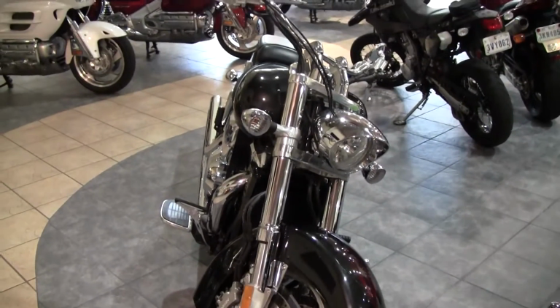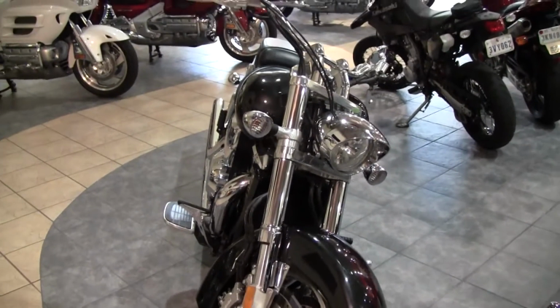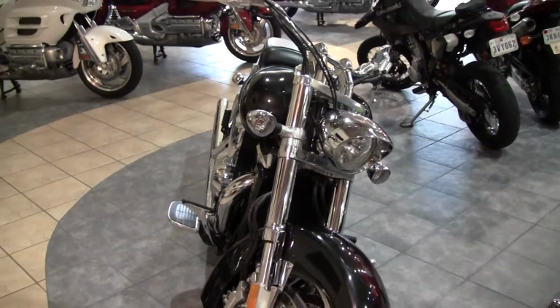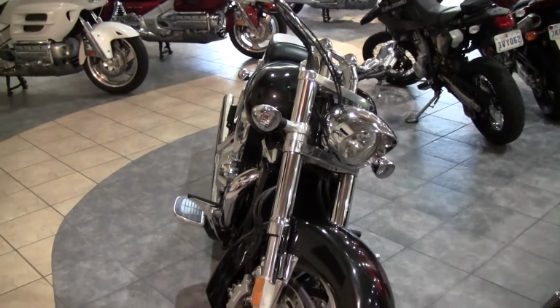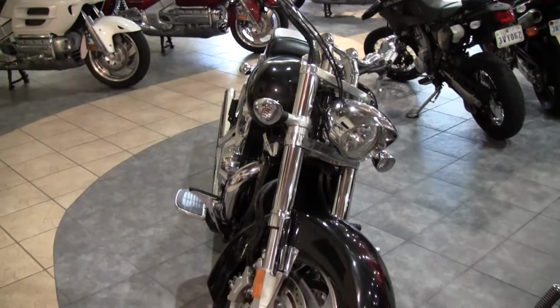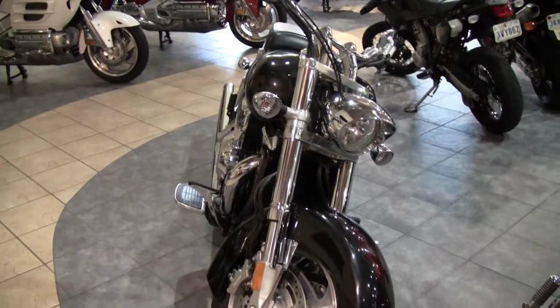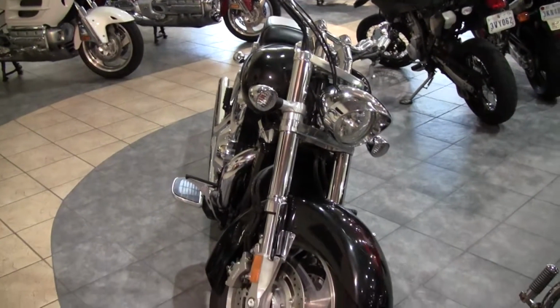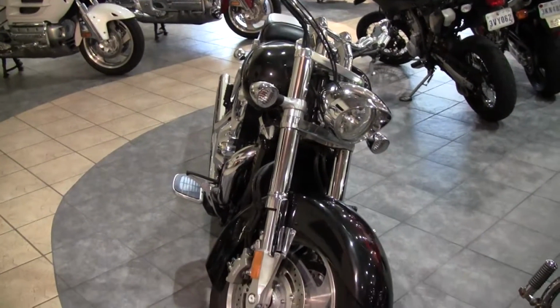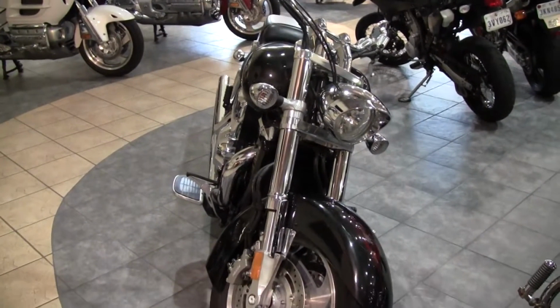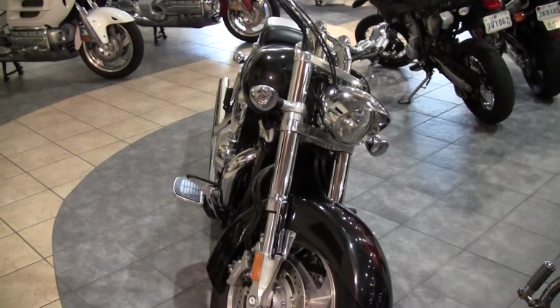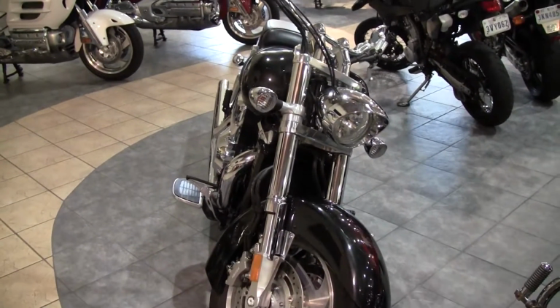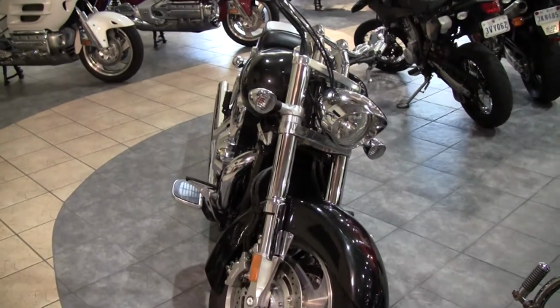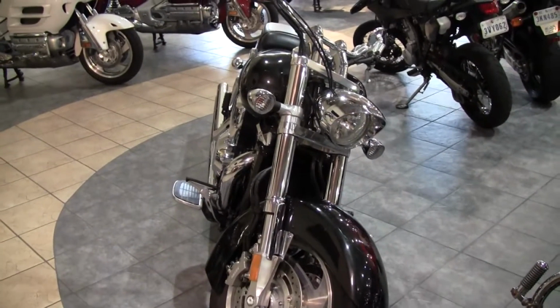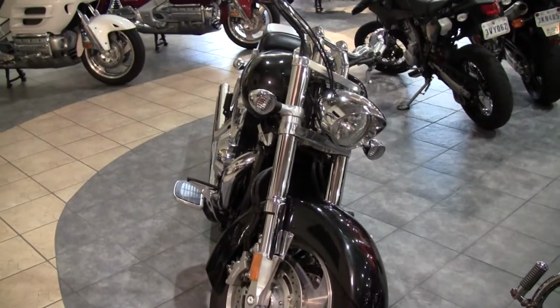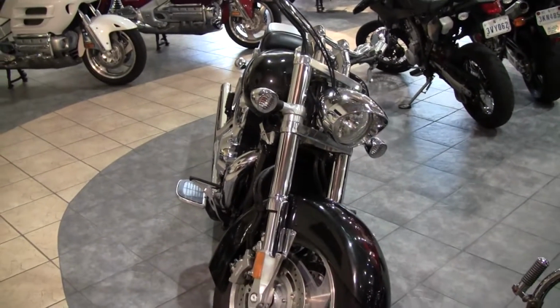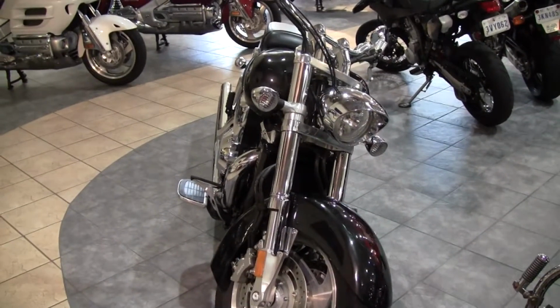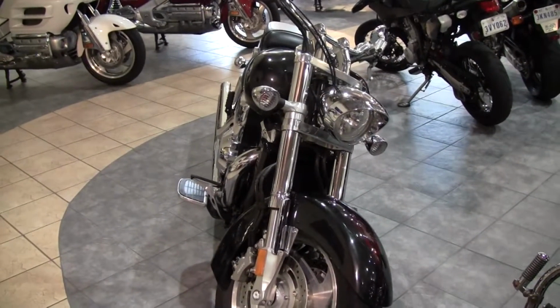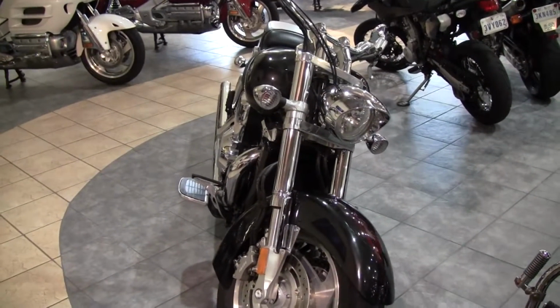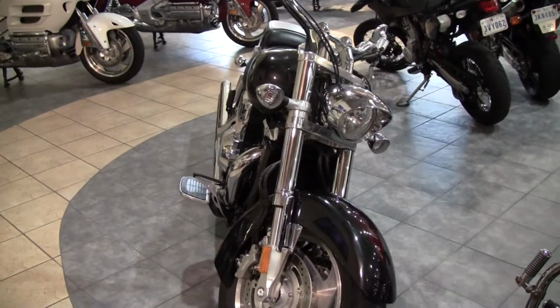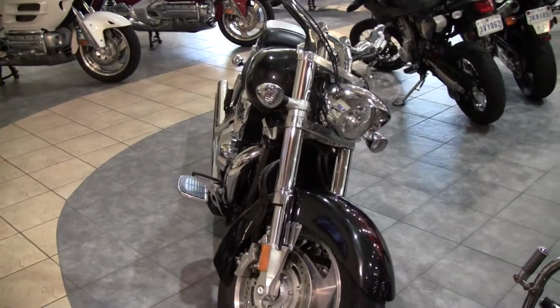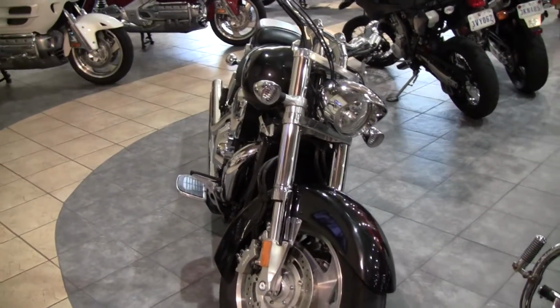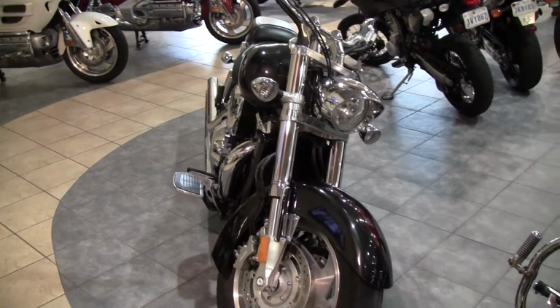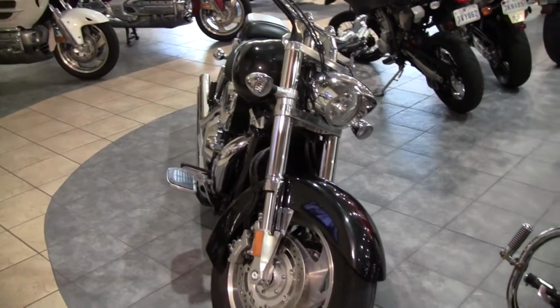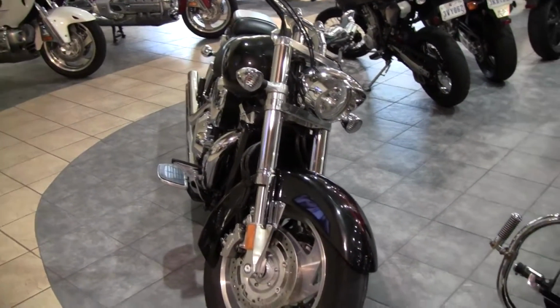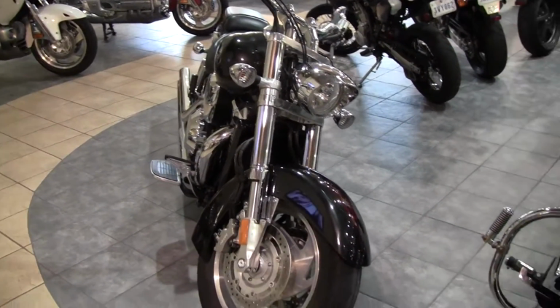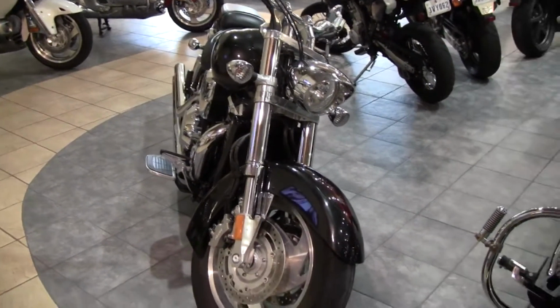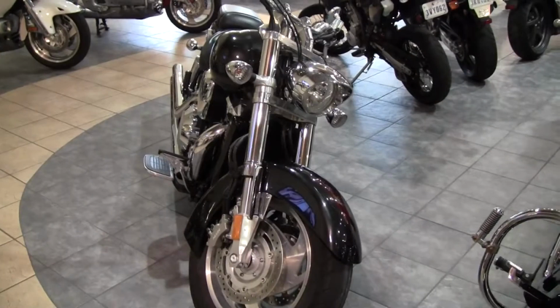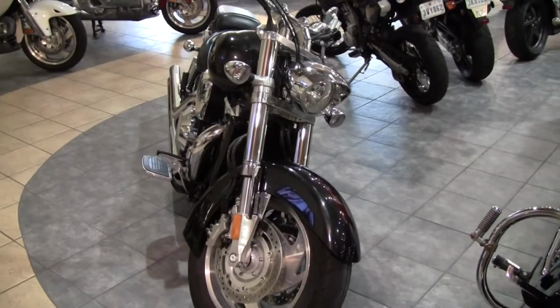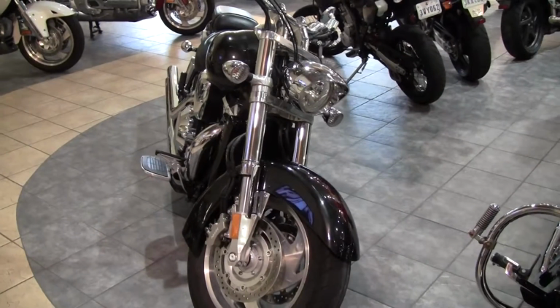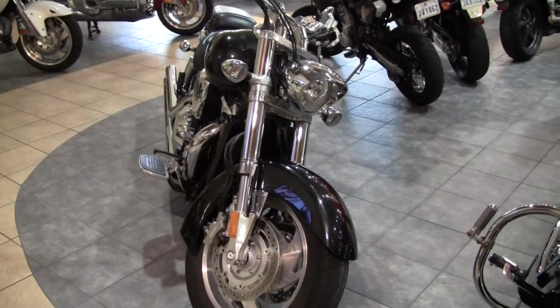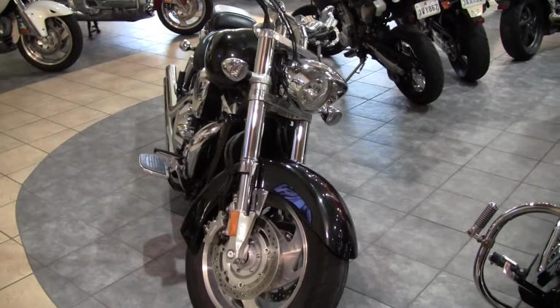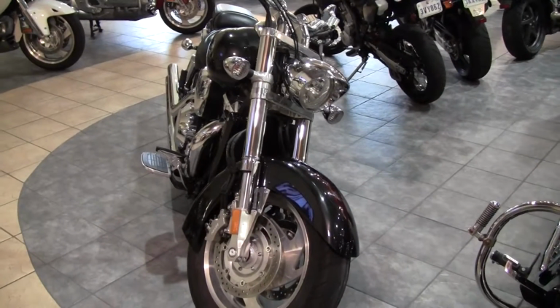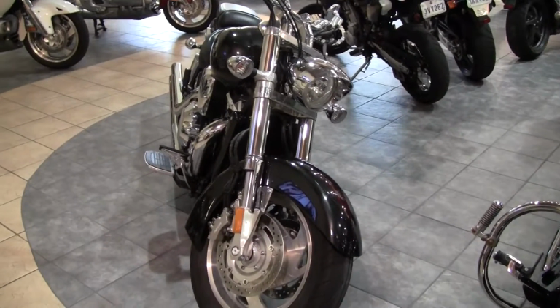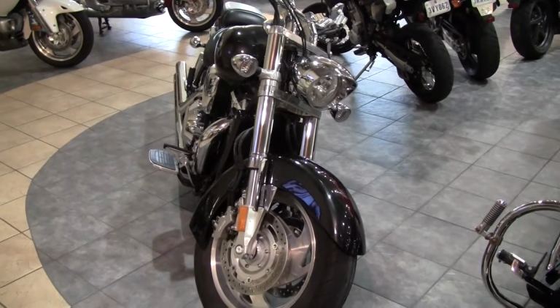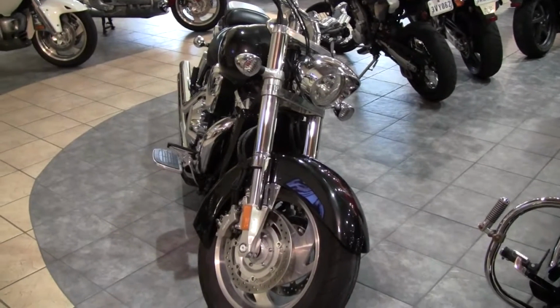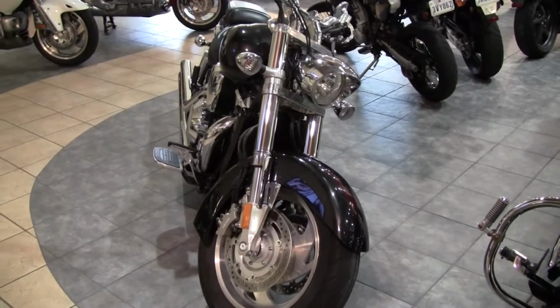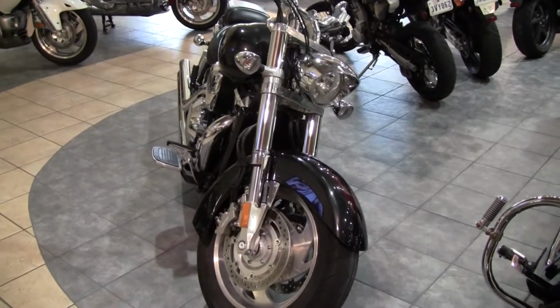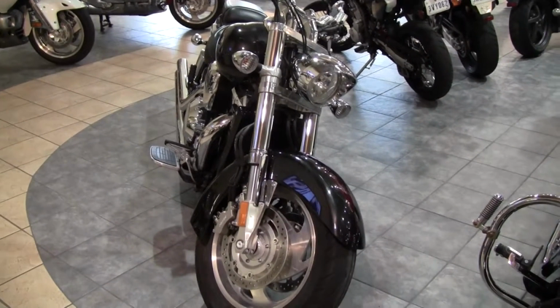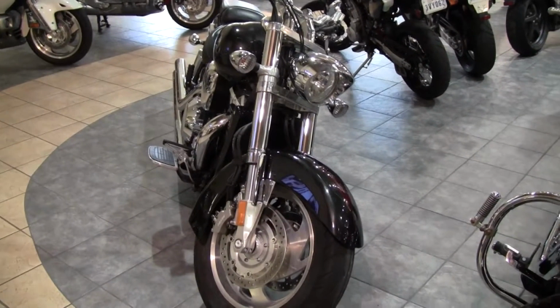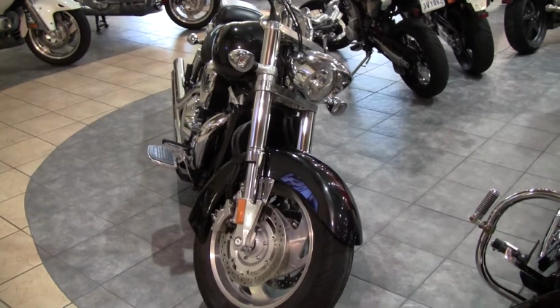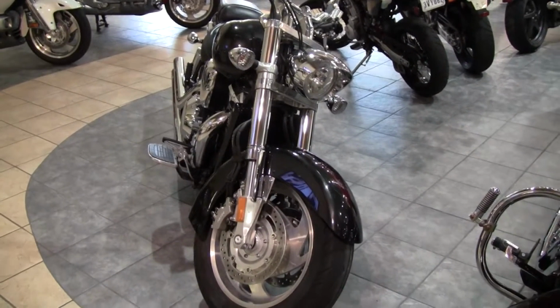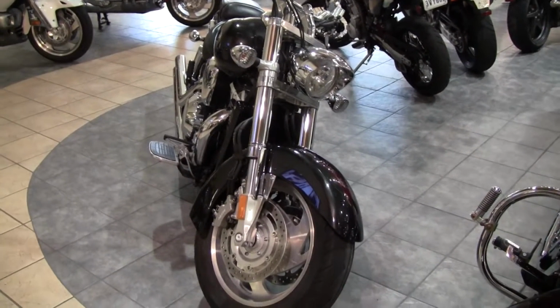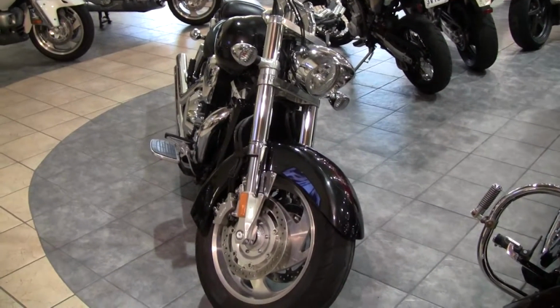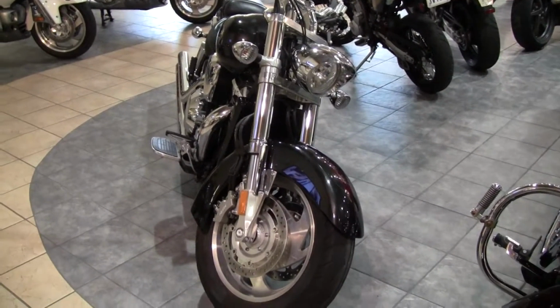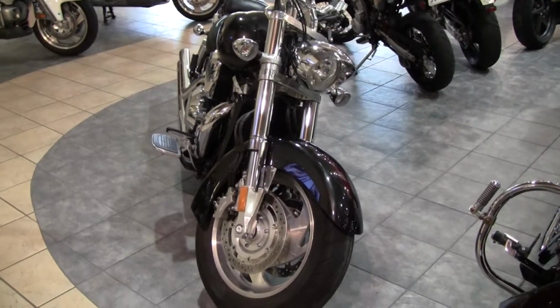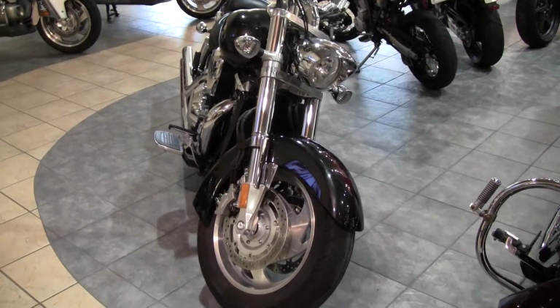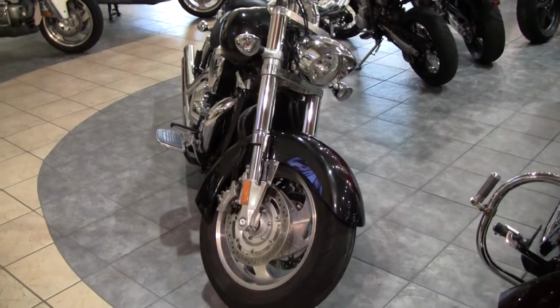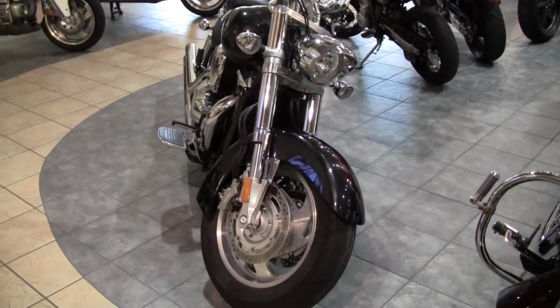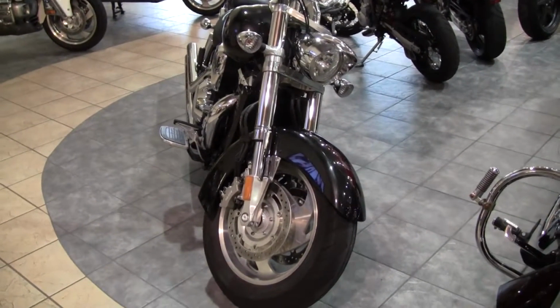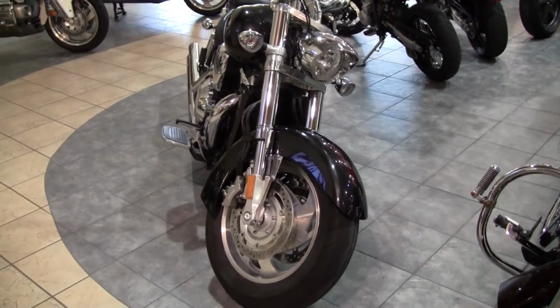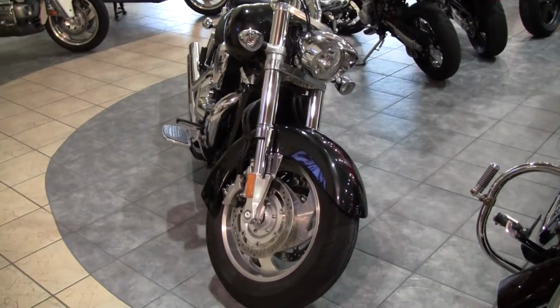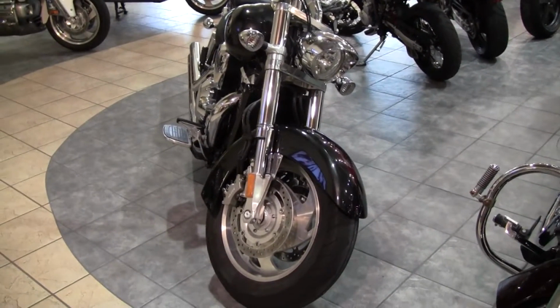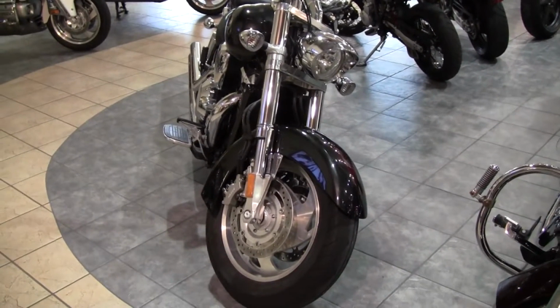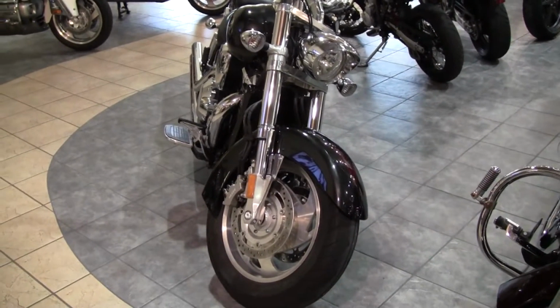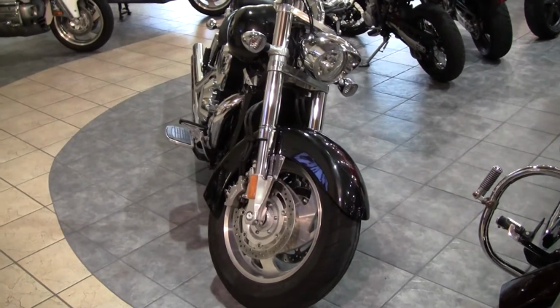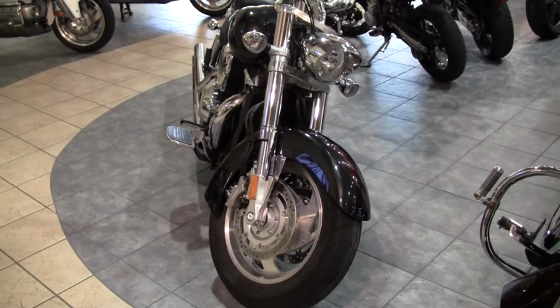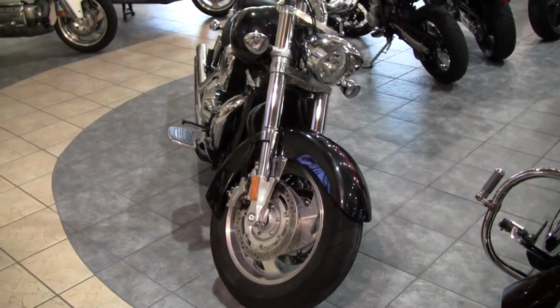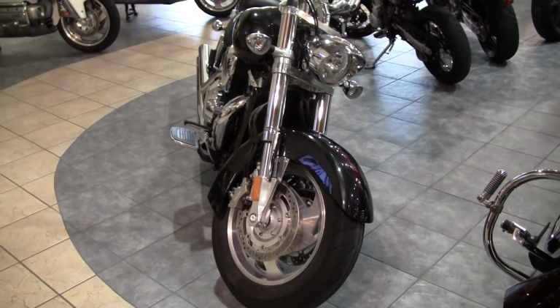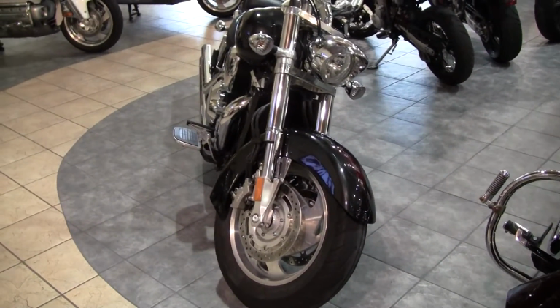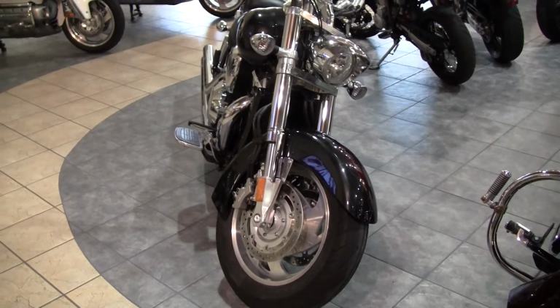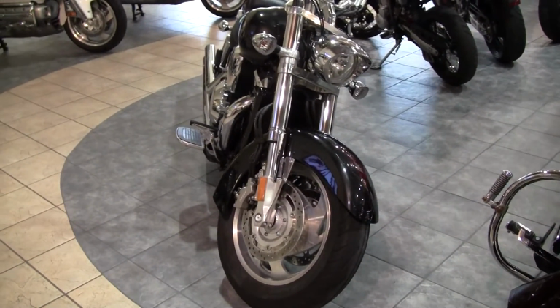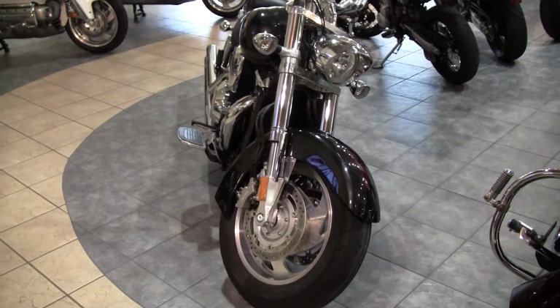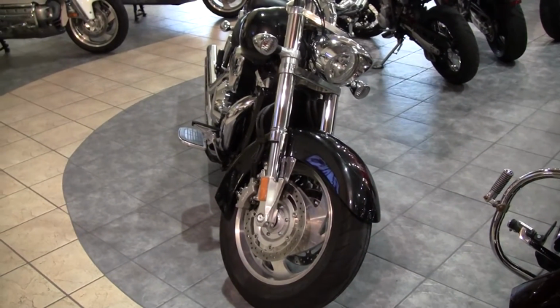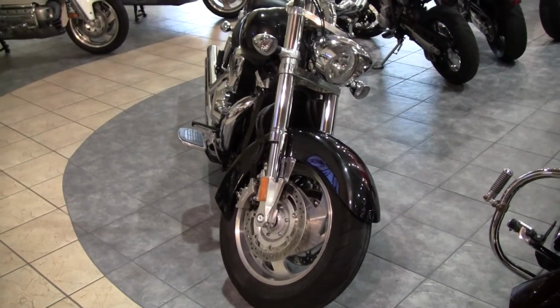This bike is priced out to move quick at $8,999. It only has 1,700 miles on it. It is a pristine pre-owned Honda.